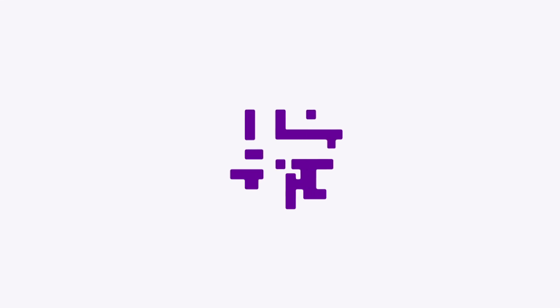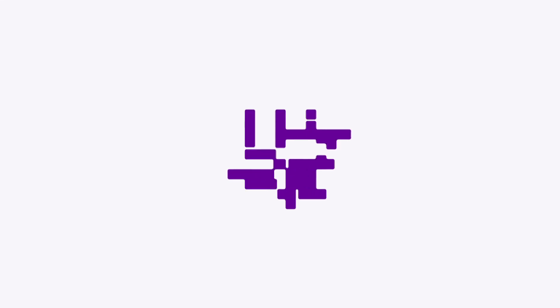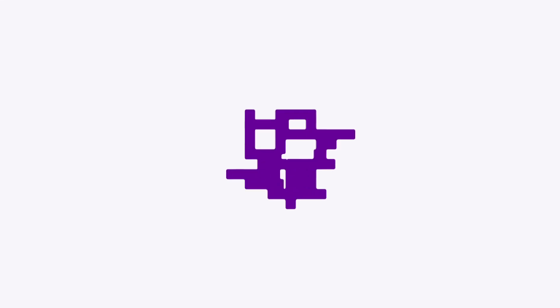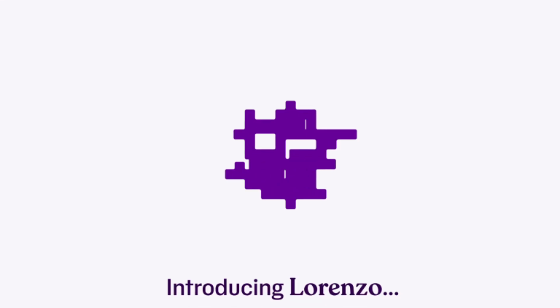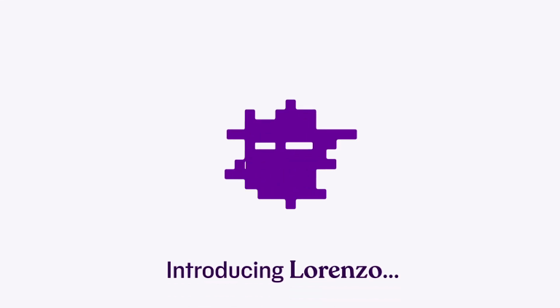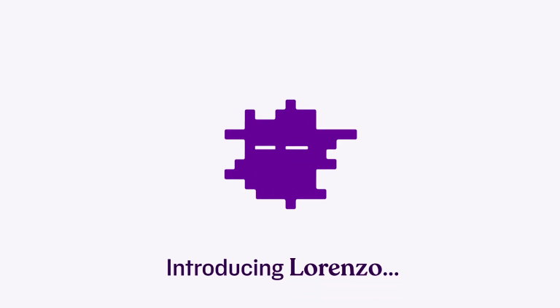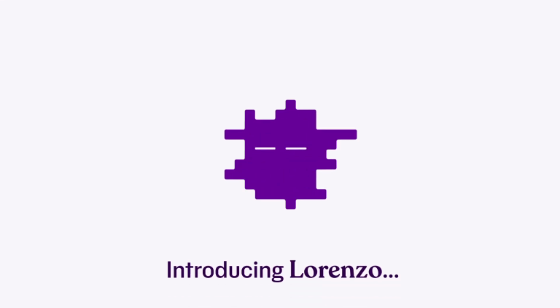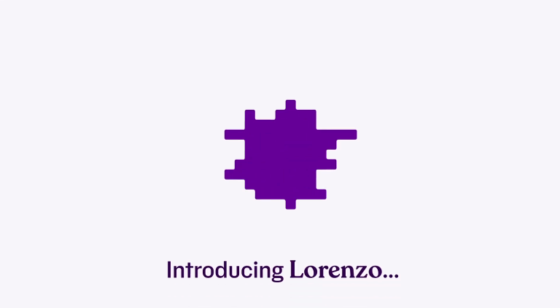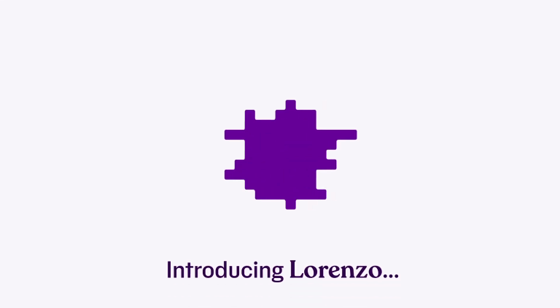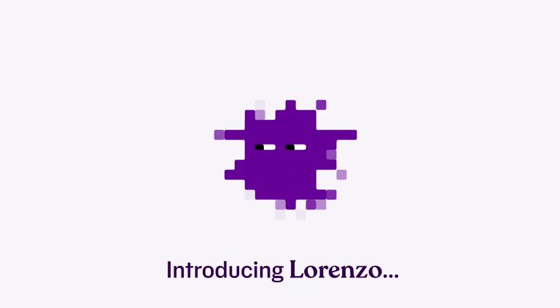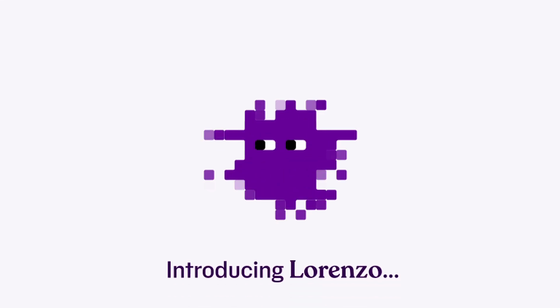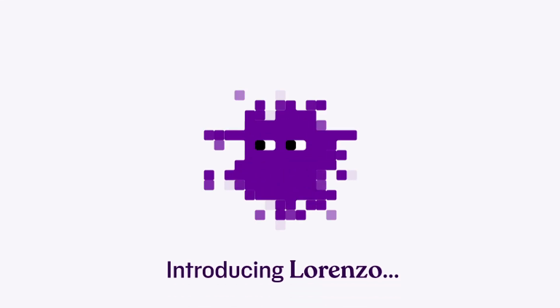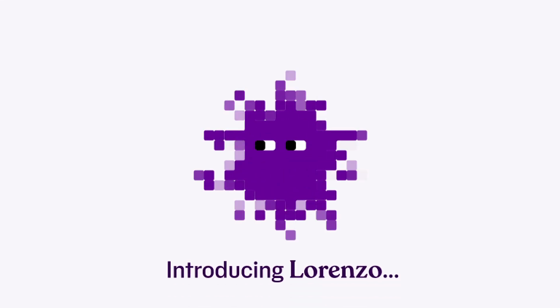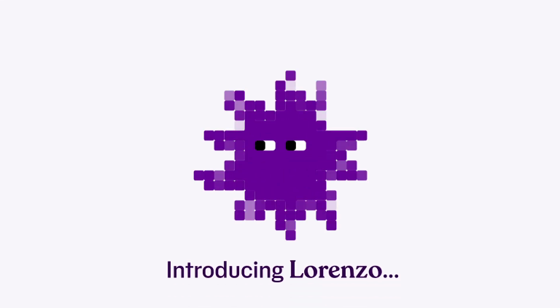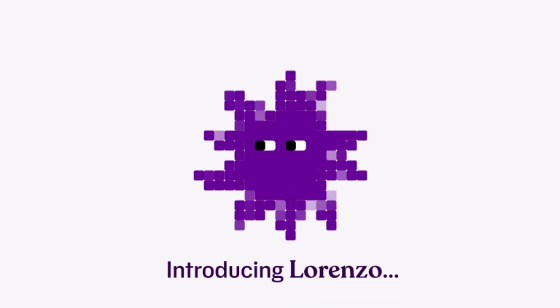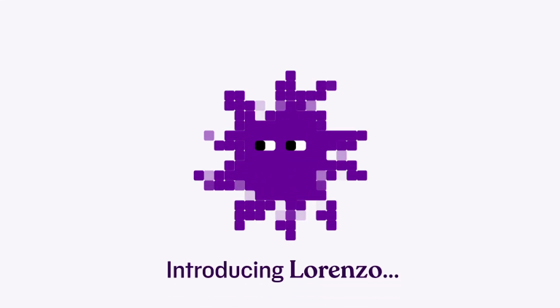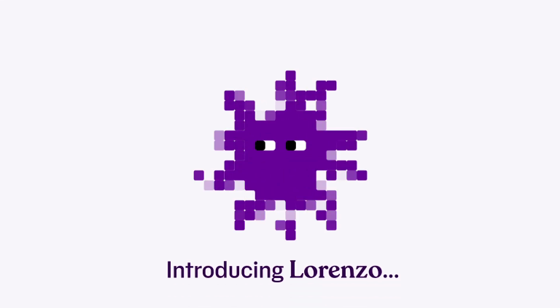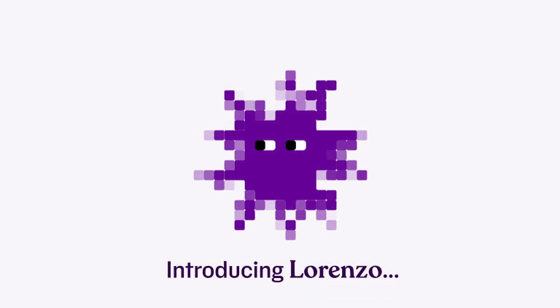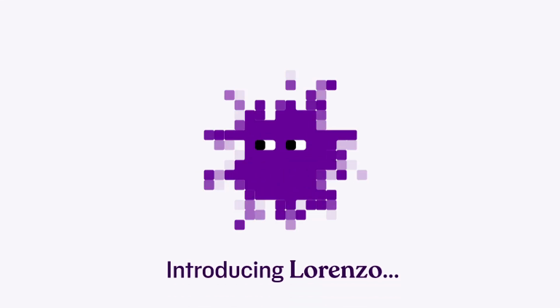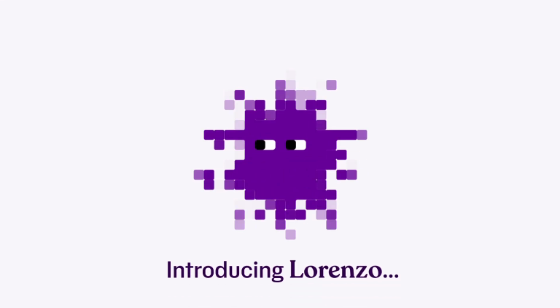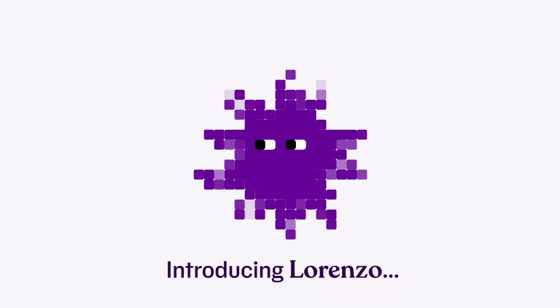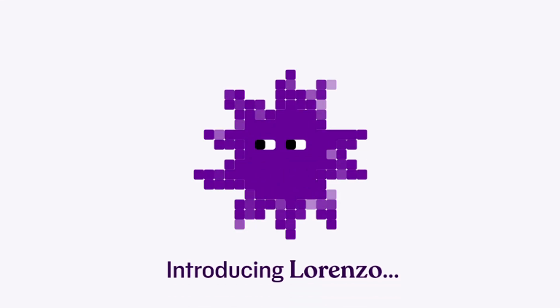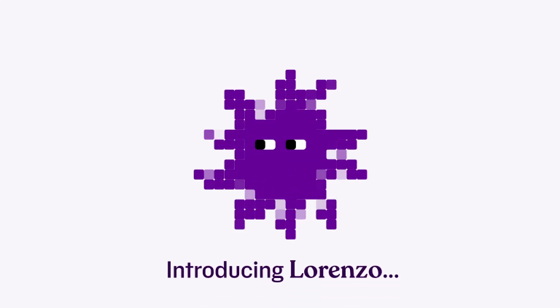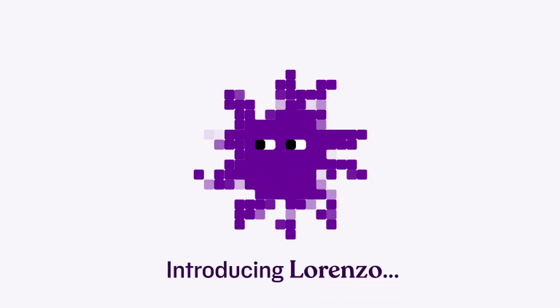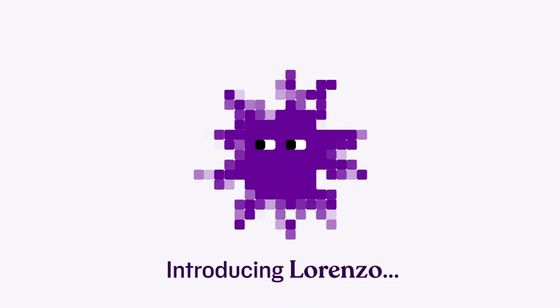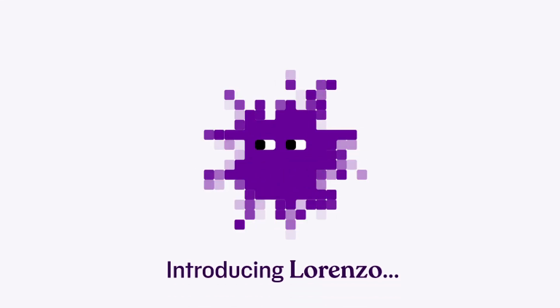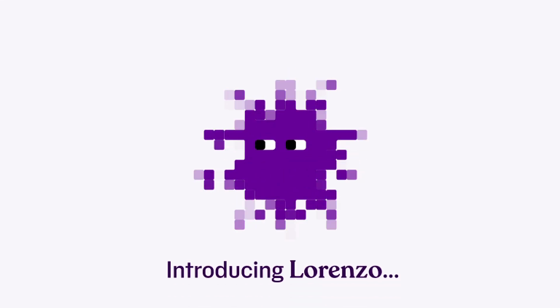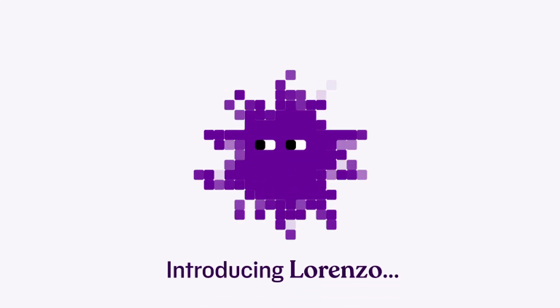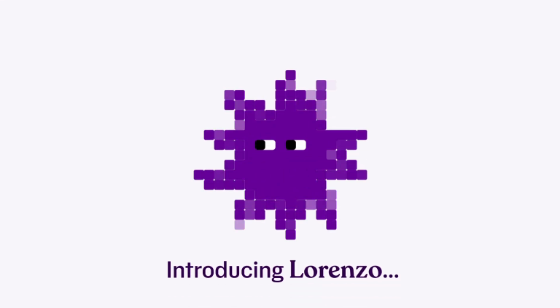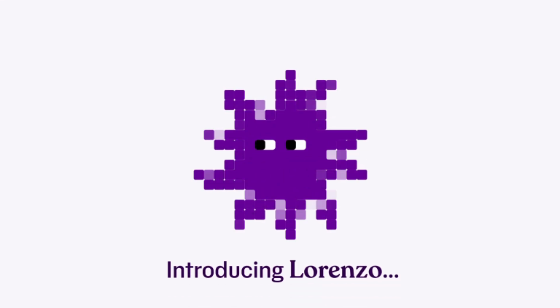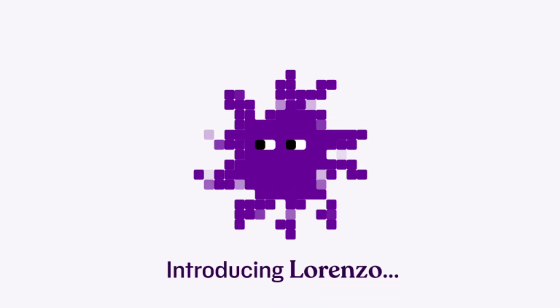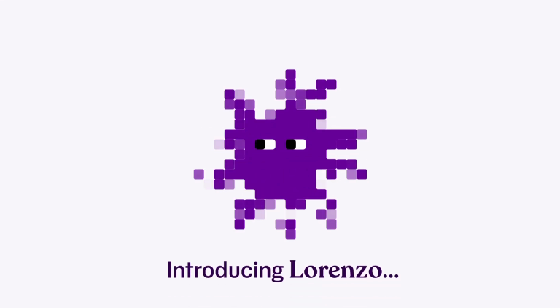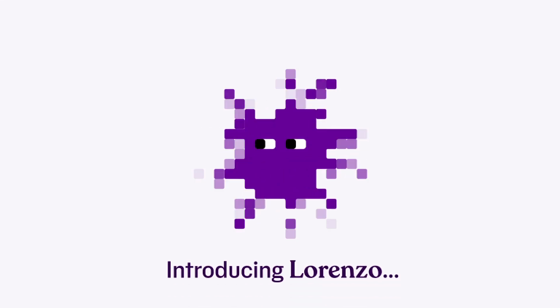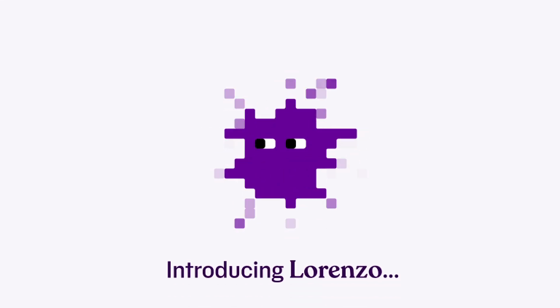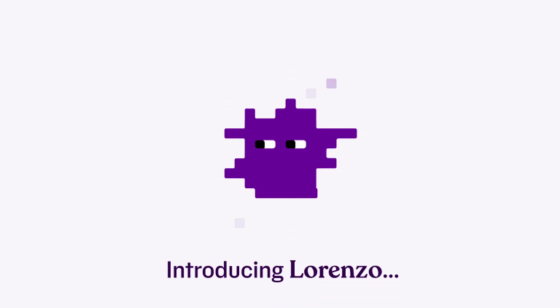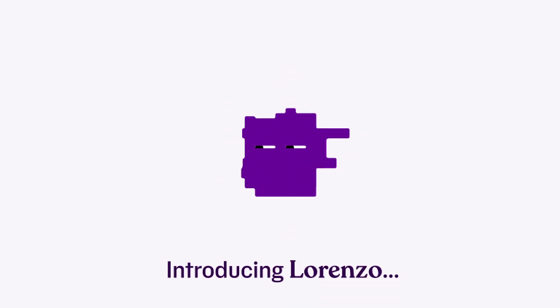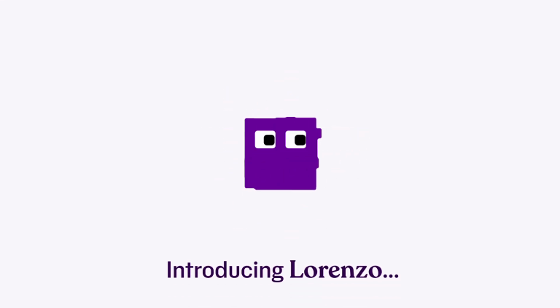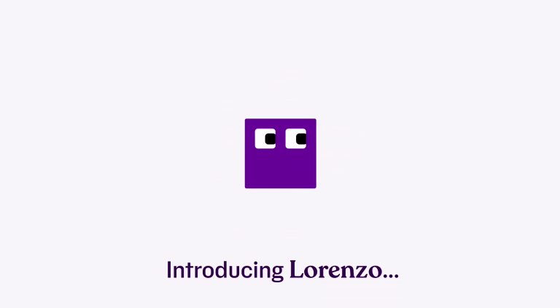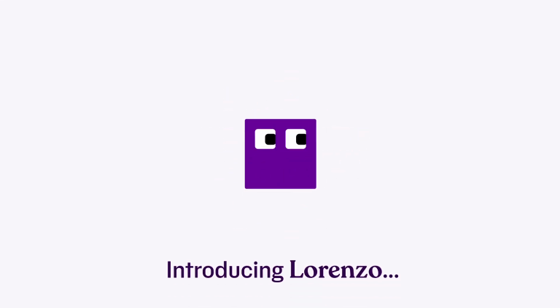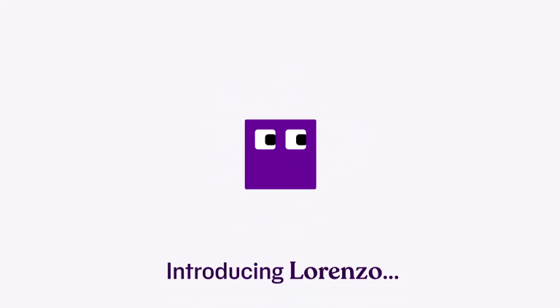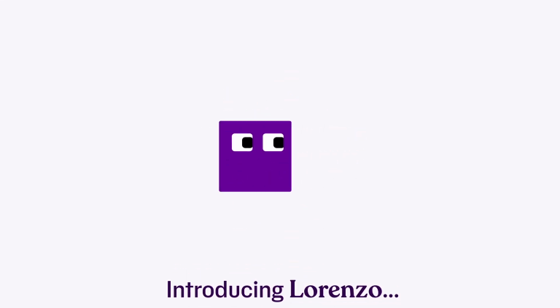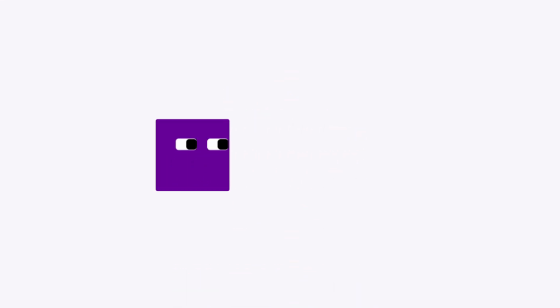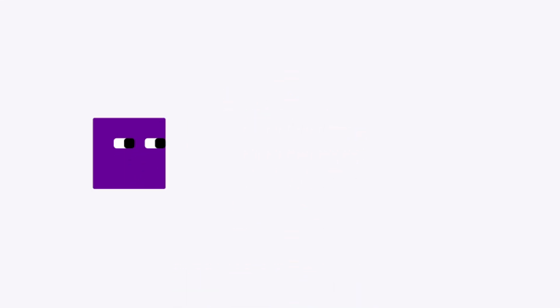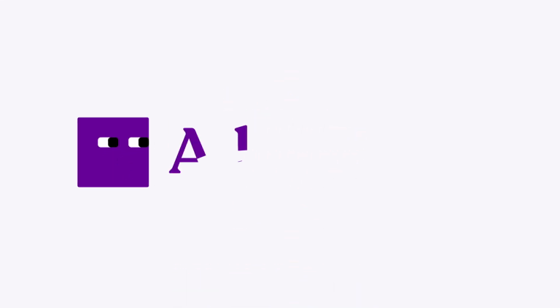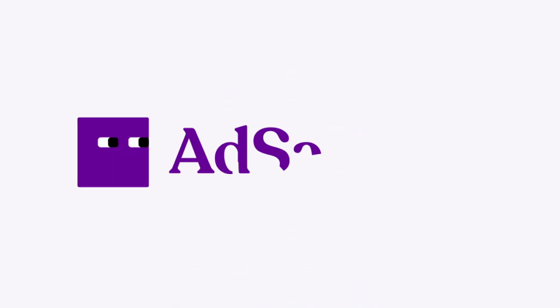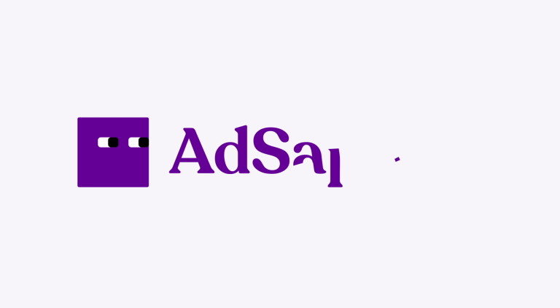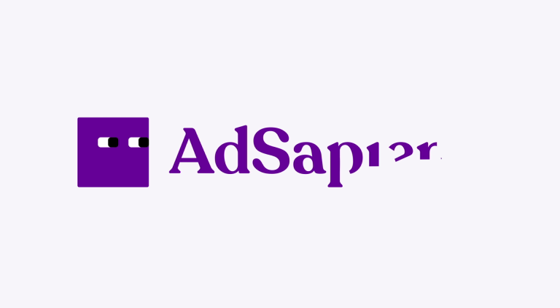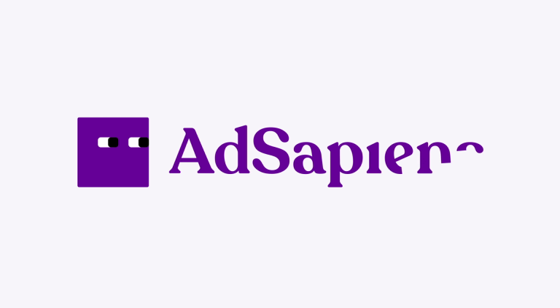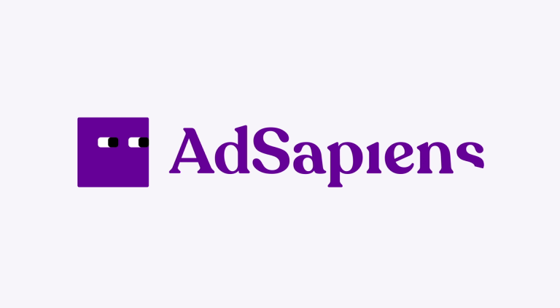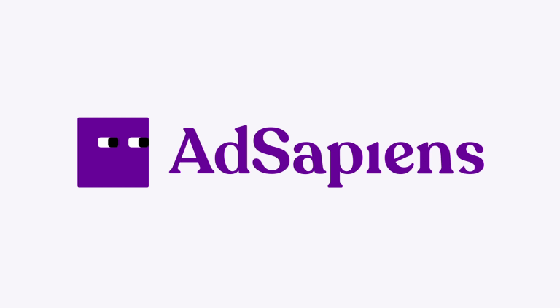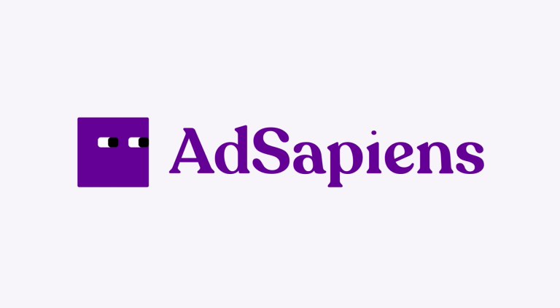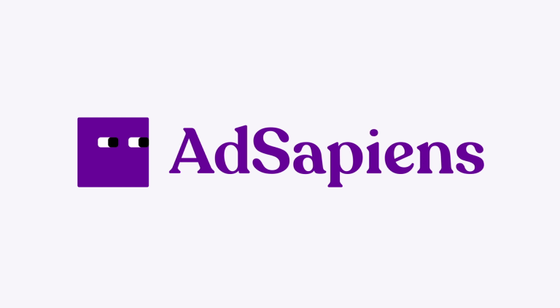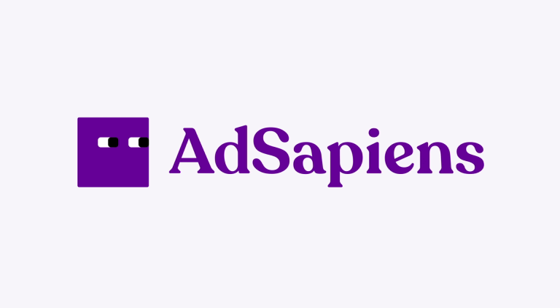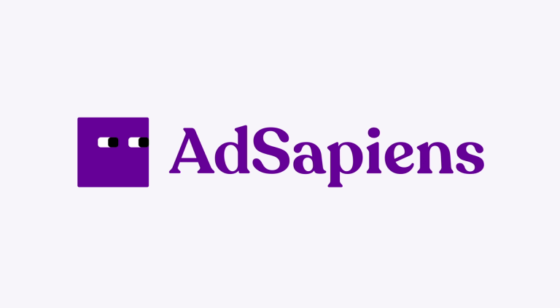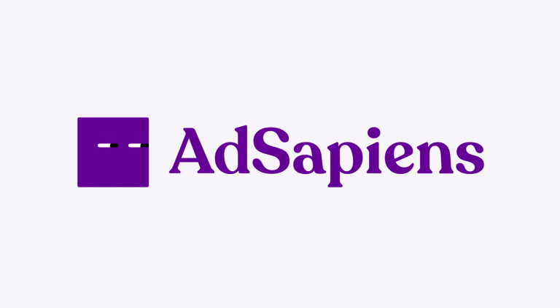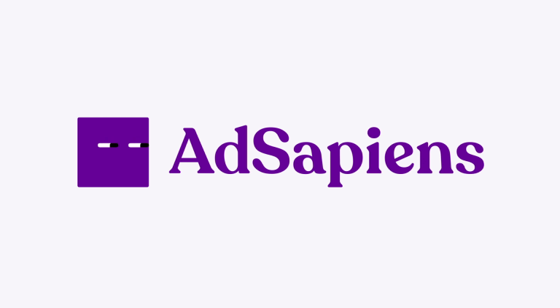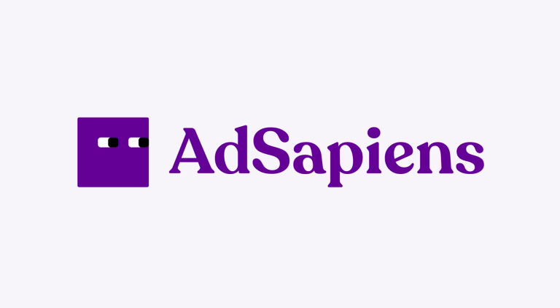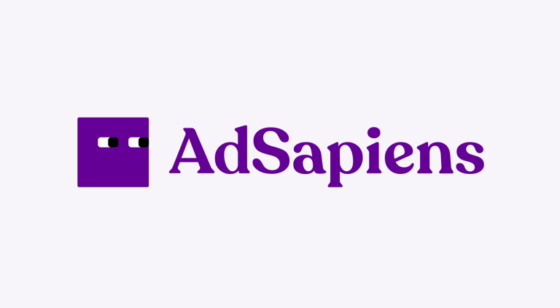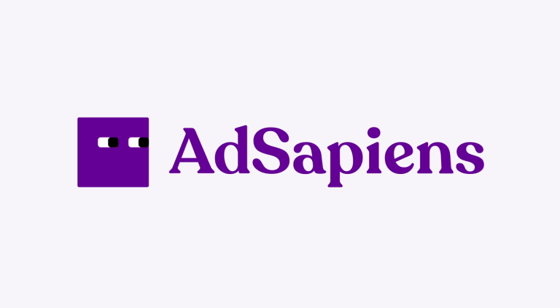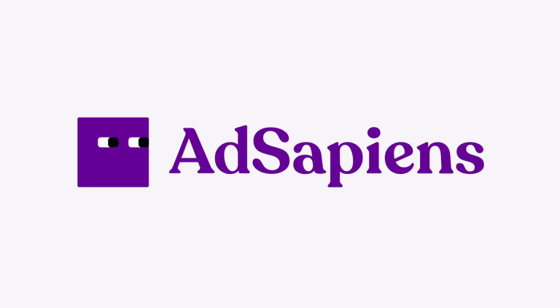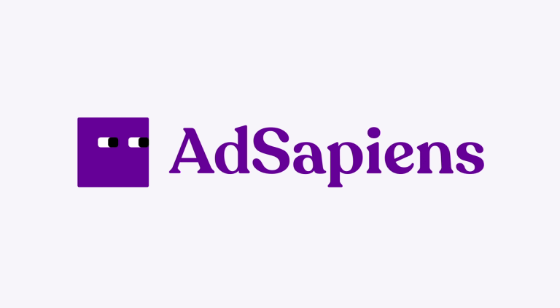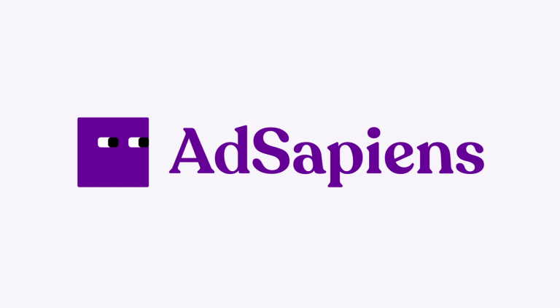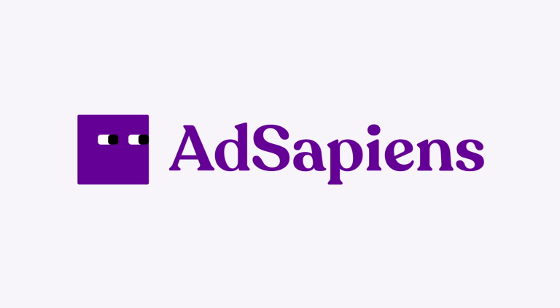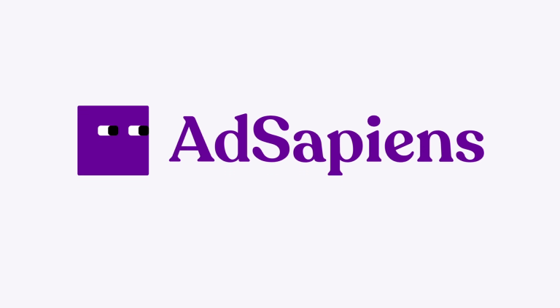Introducing Lorenzo, the first of its kind, AI-powered, ad control all-in-one tool for brands by AdSapiens.